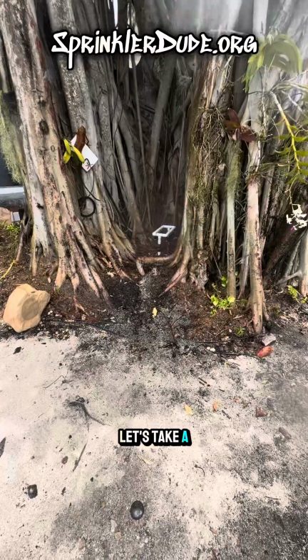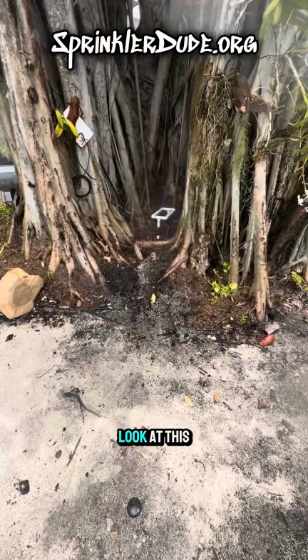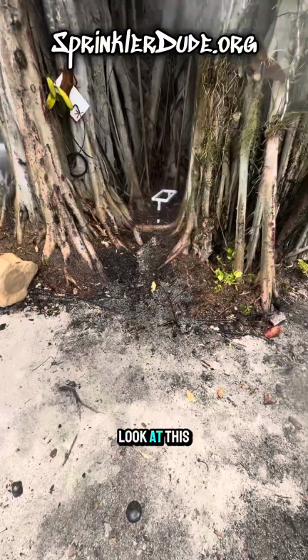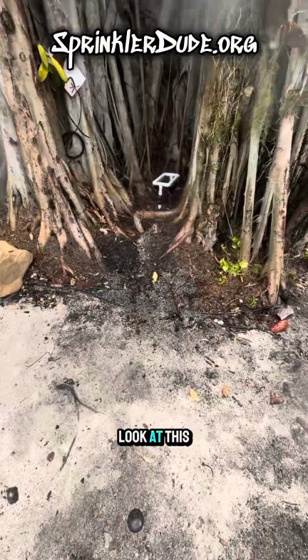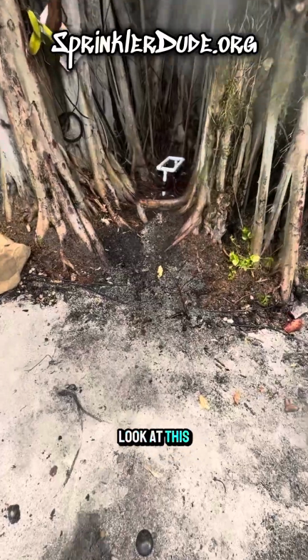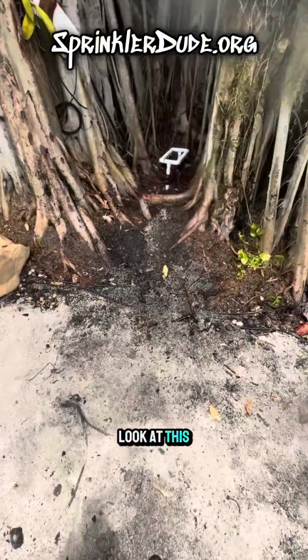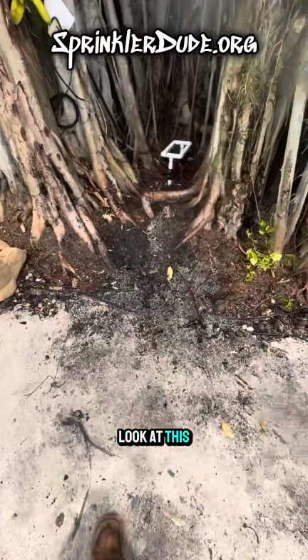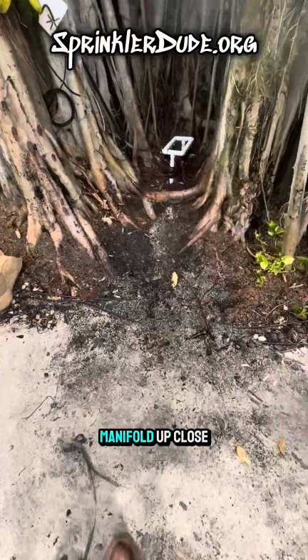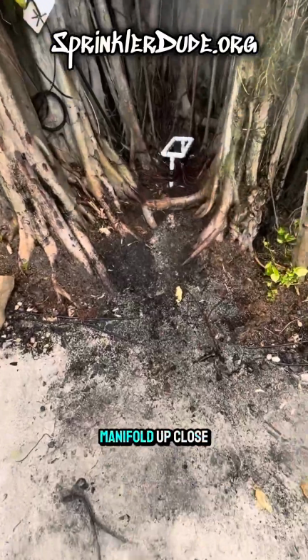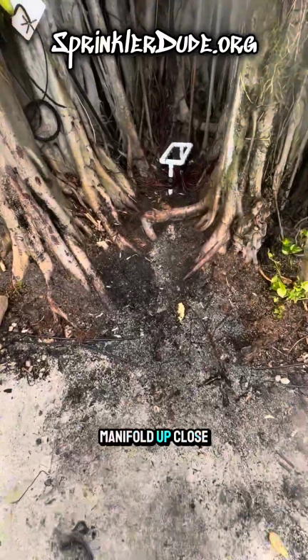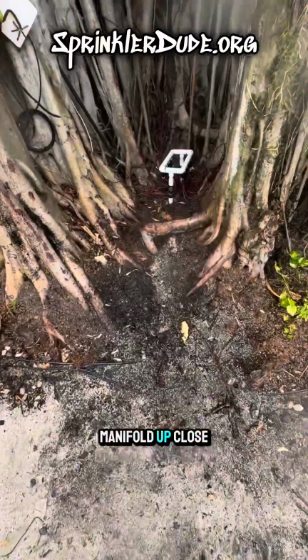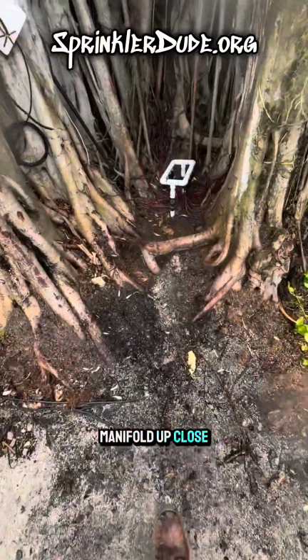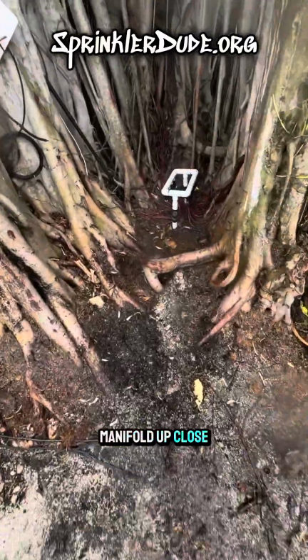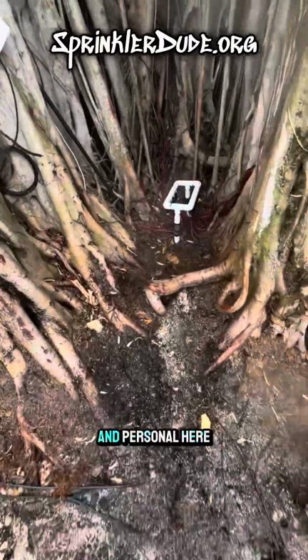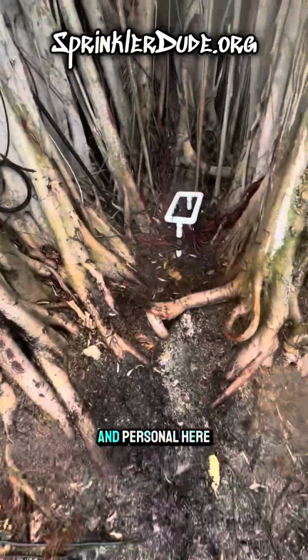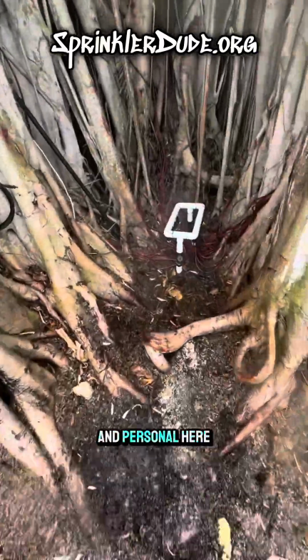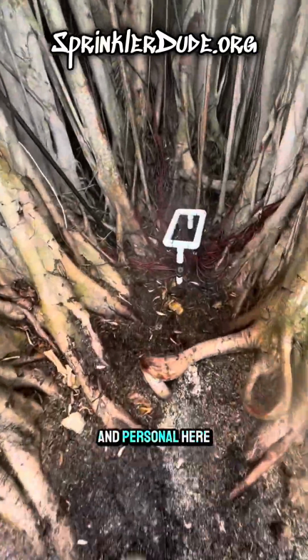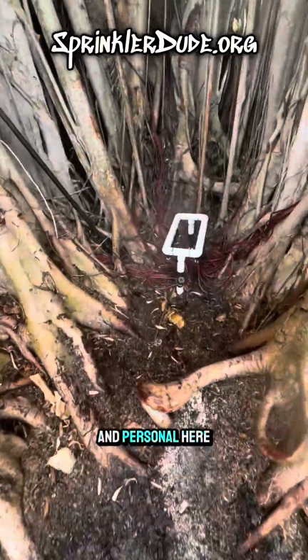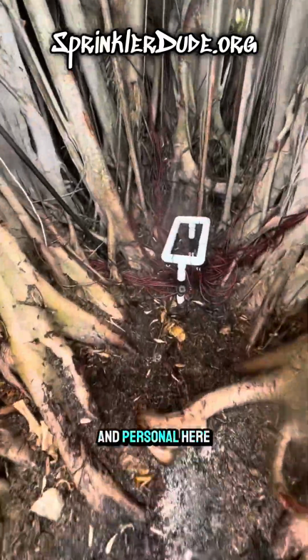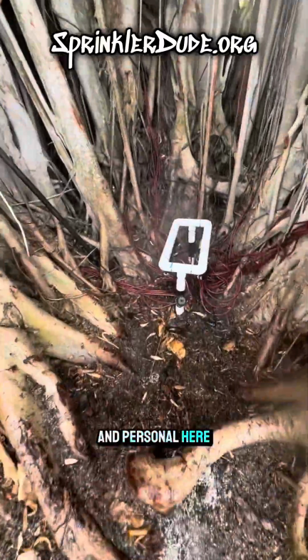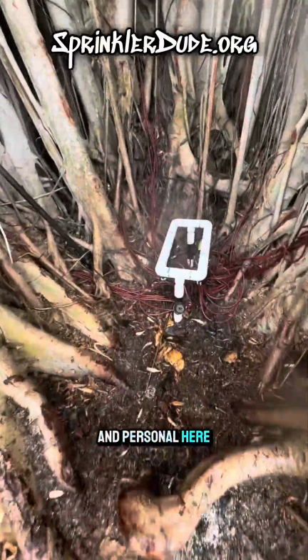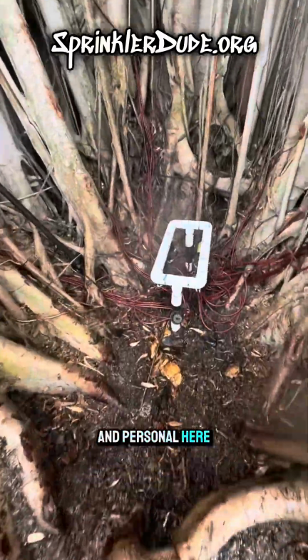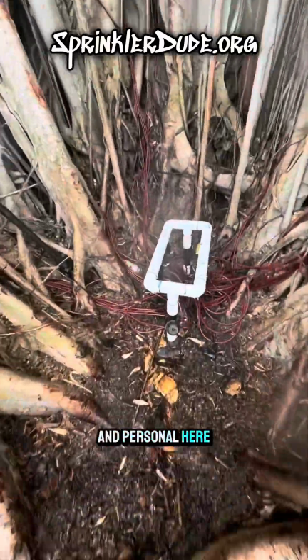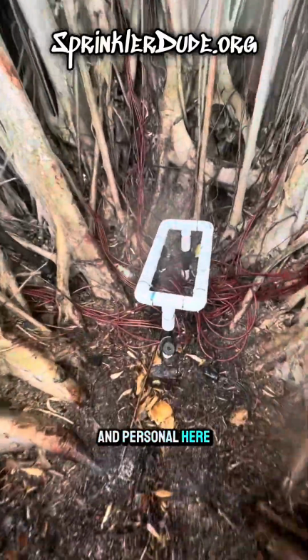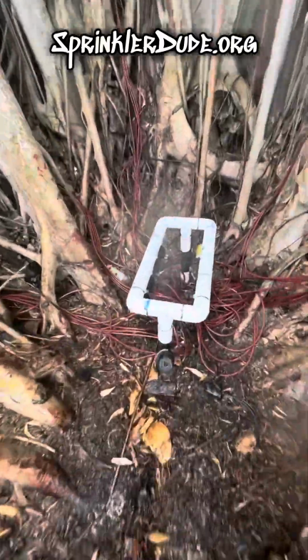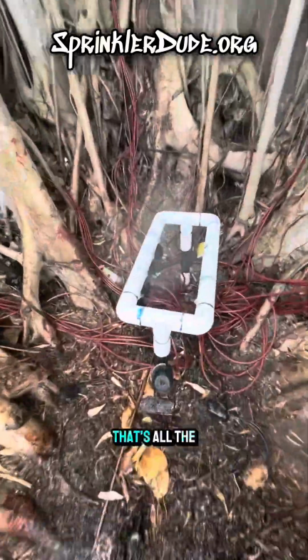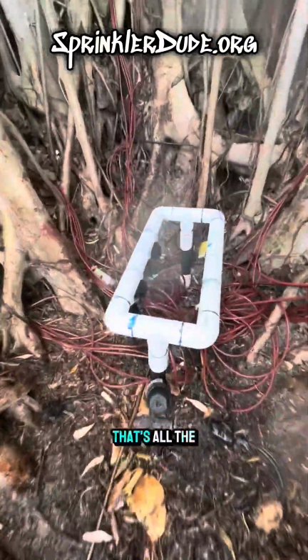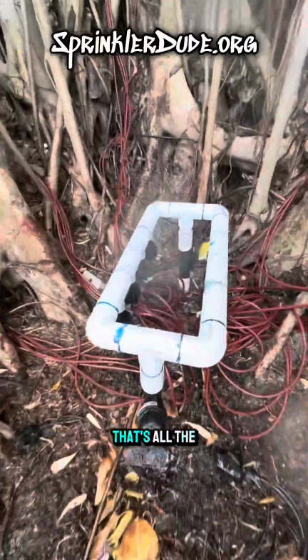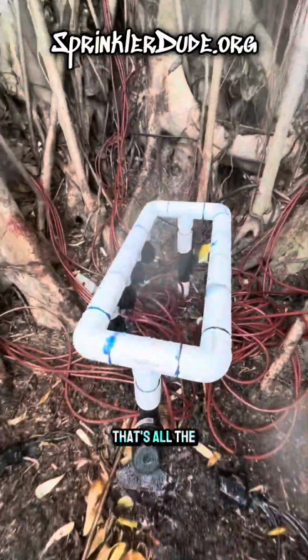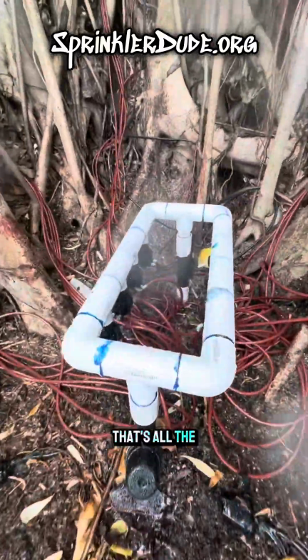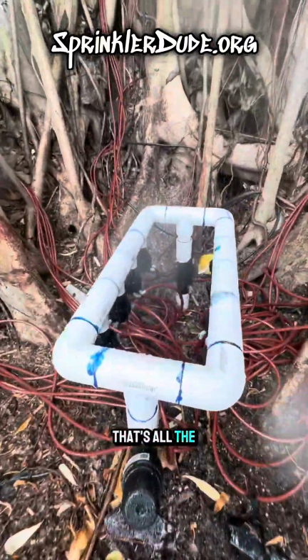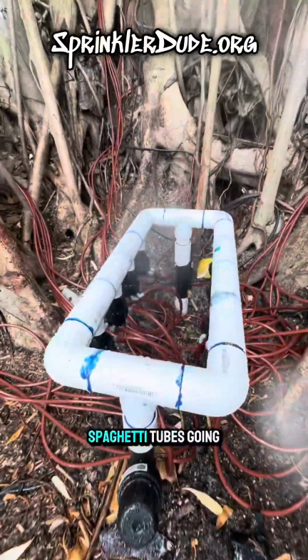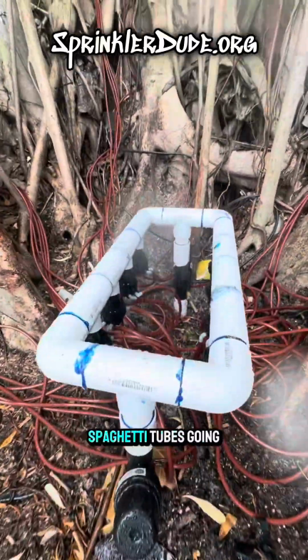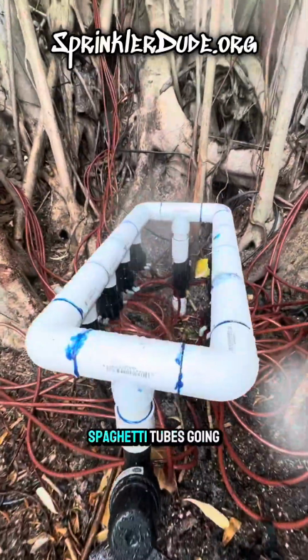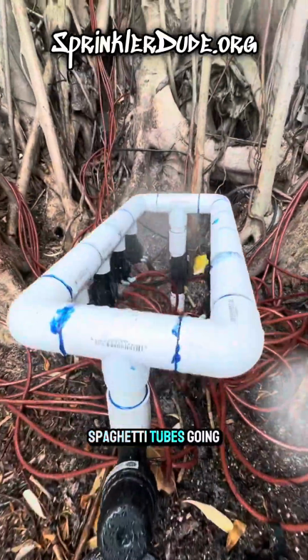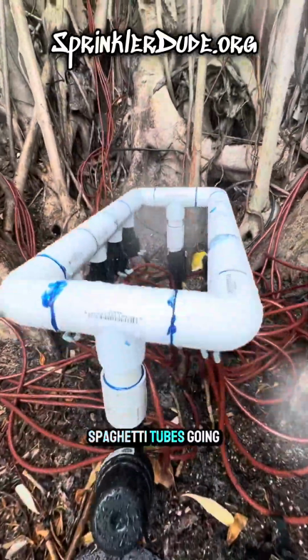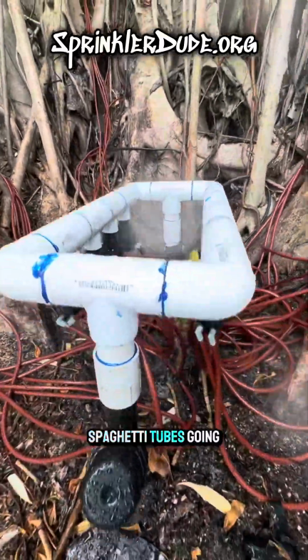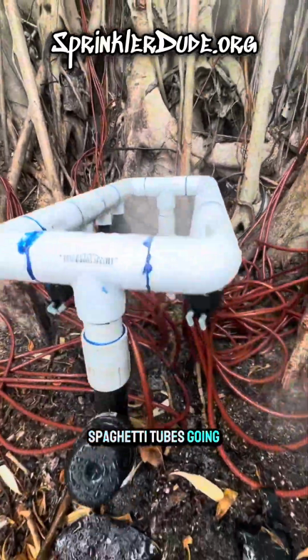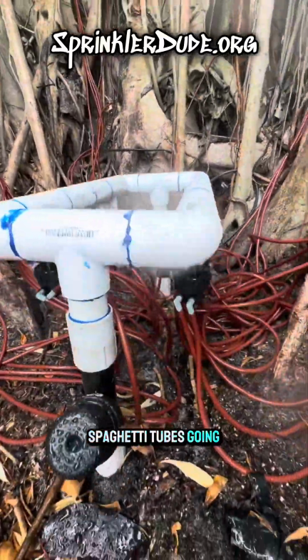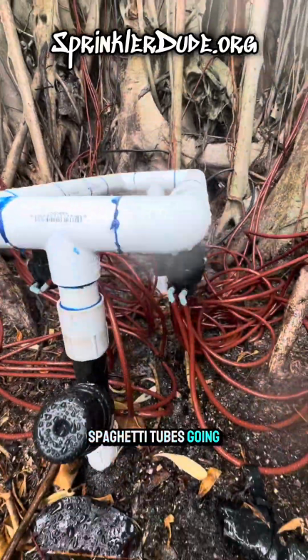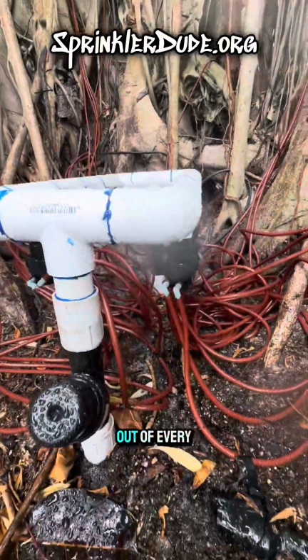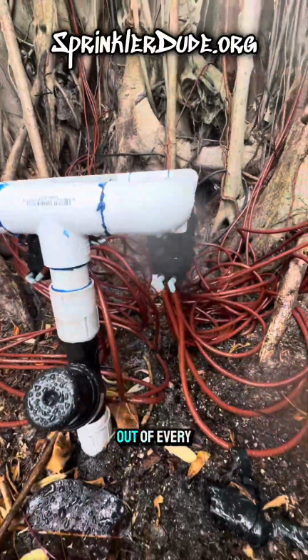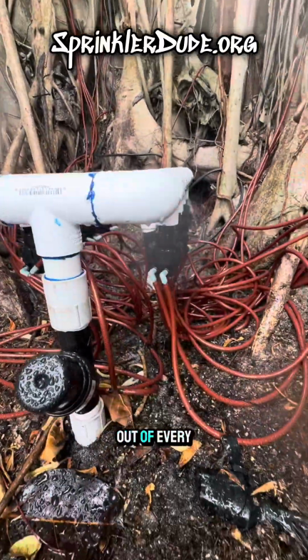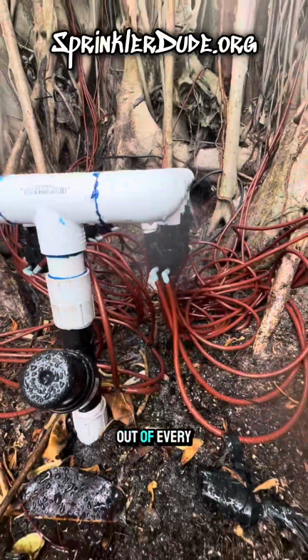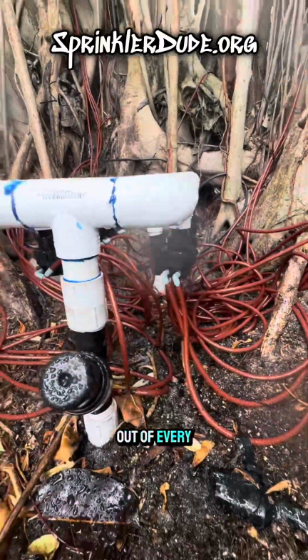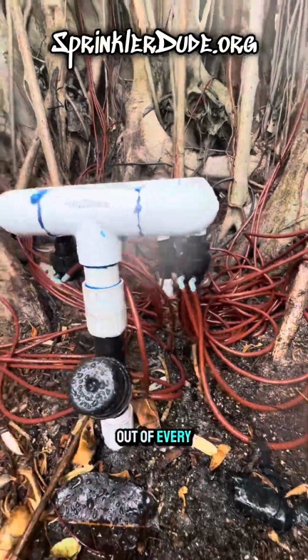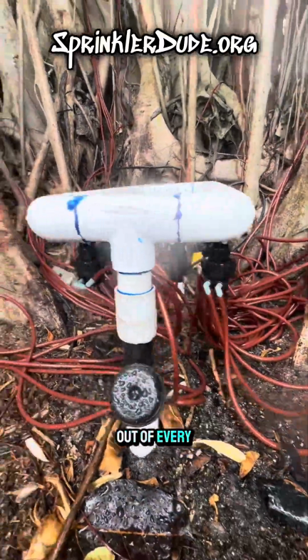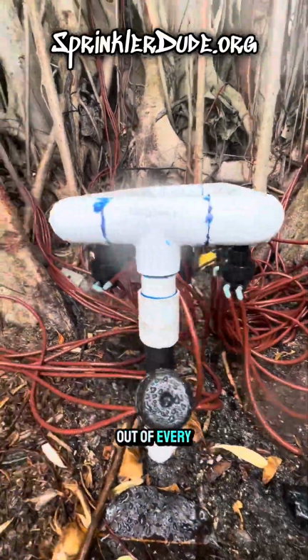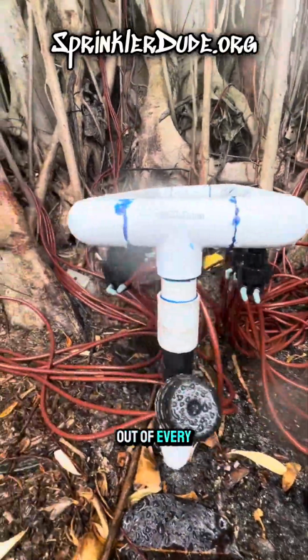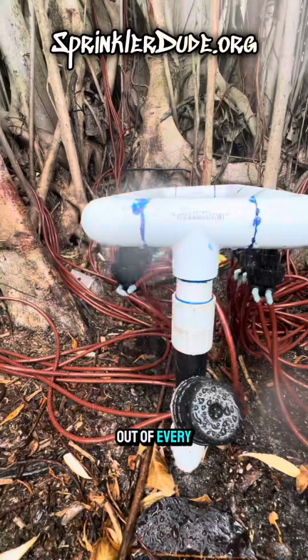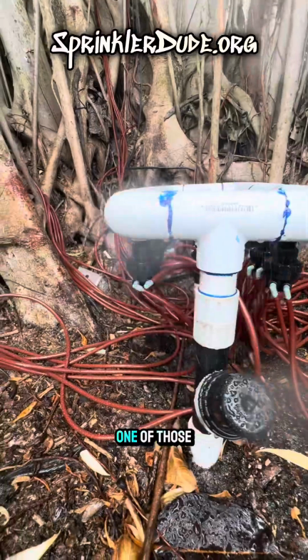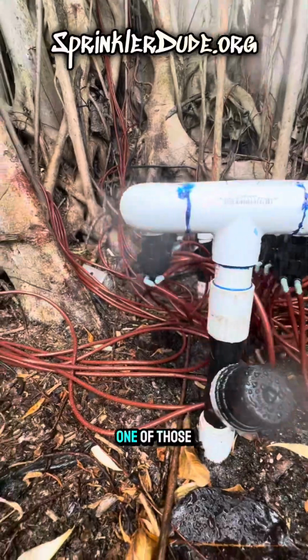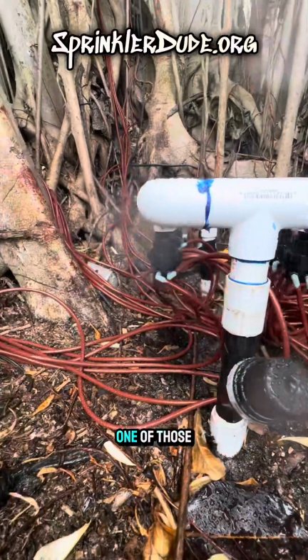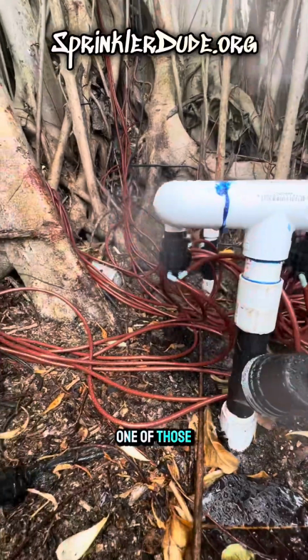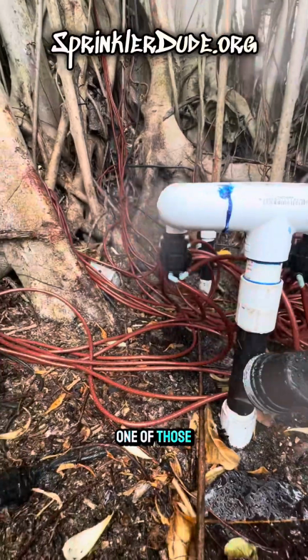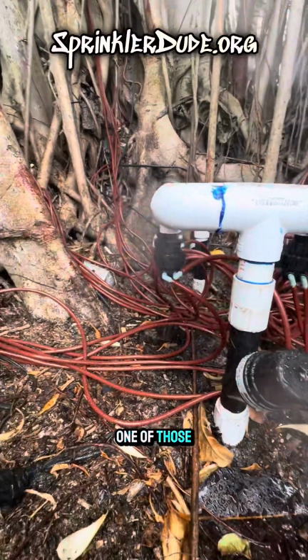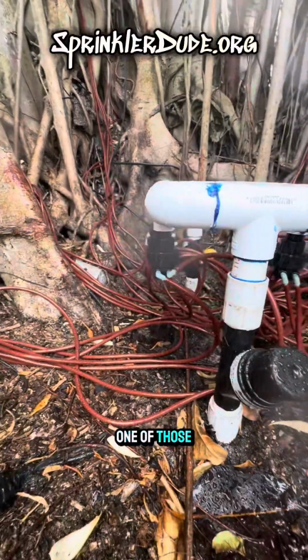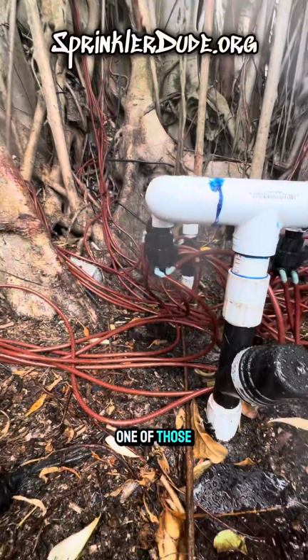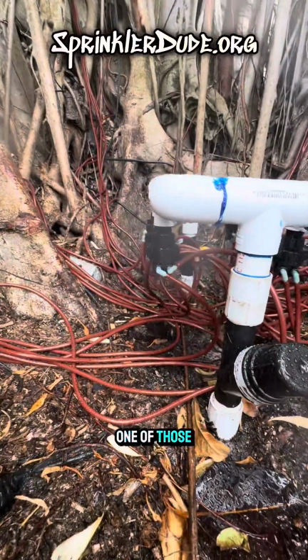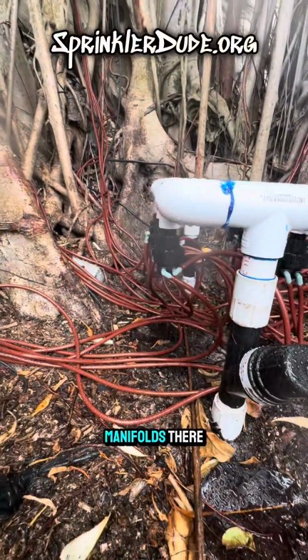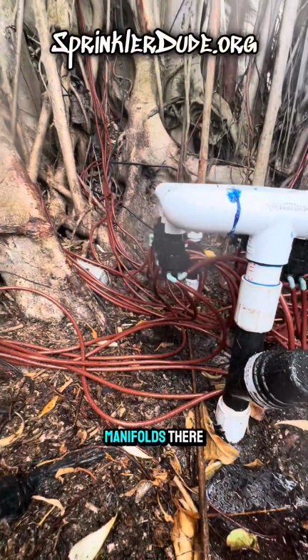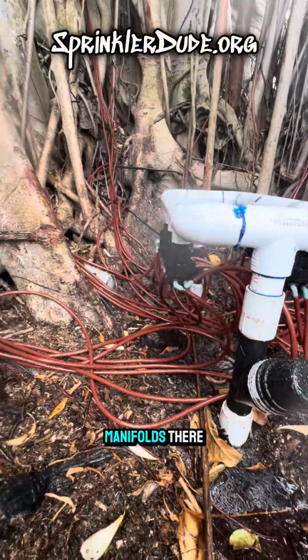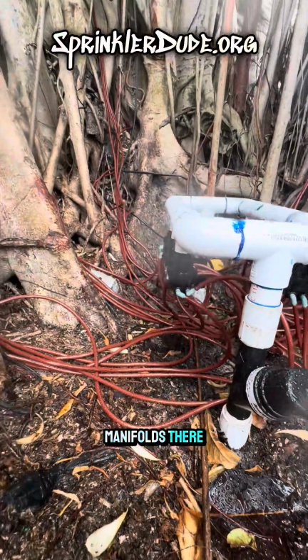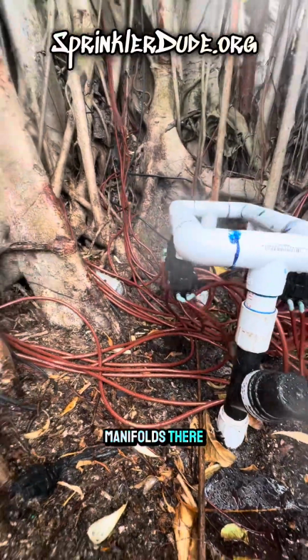Look at this manifold up close and personal here. That's all the spaghetti tubes going out of every one of those manifolds there.